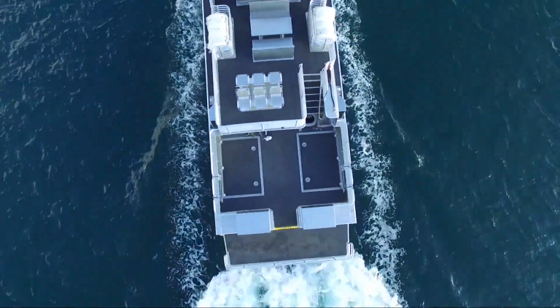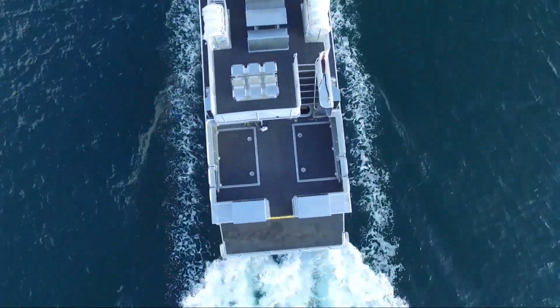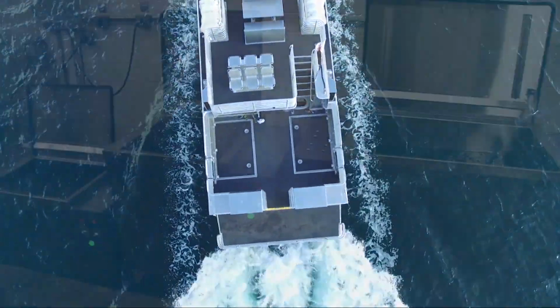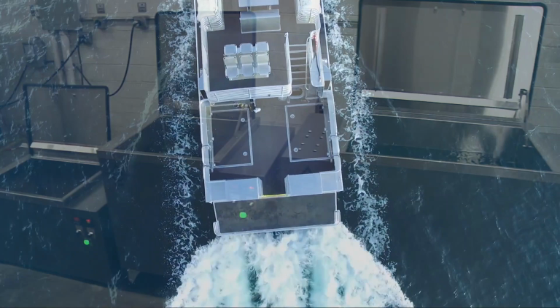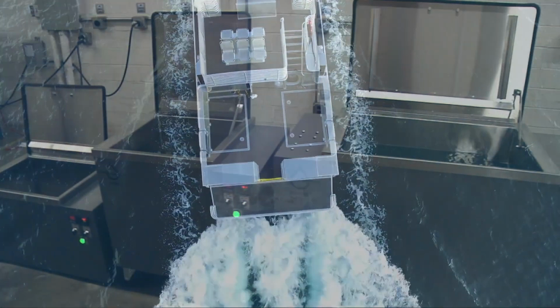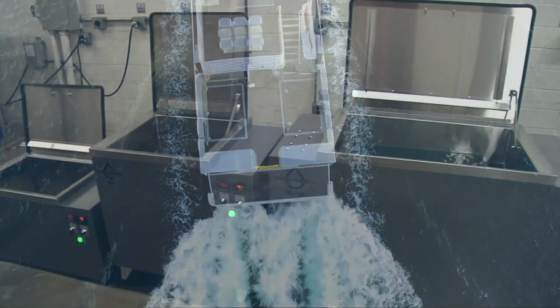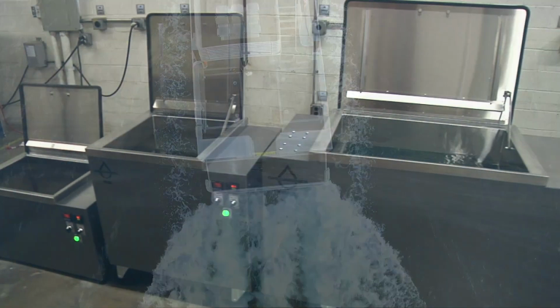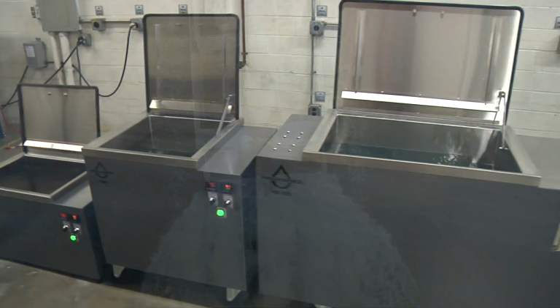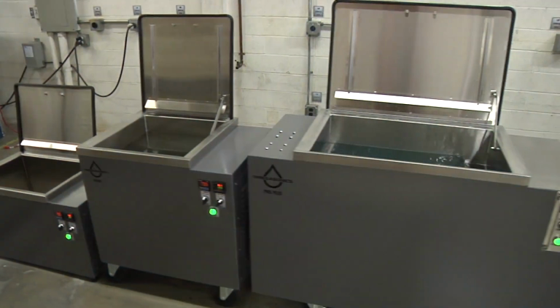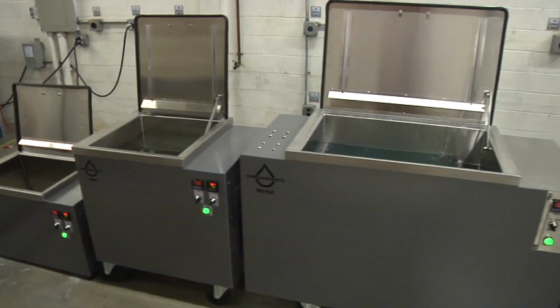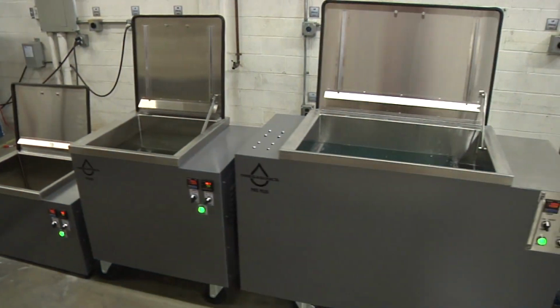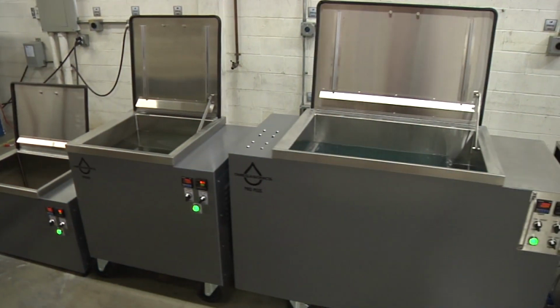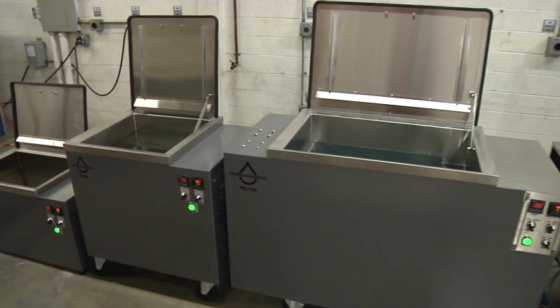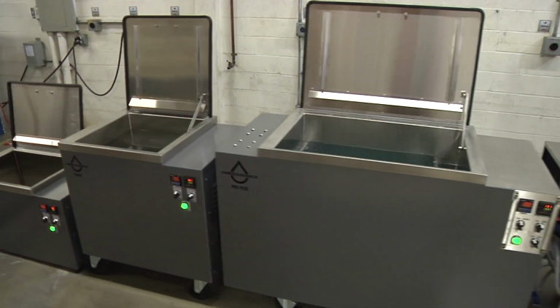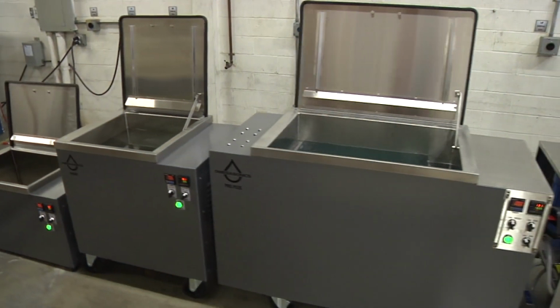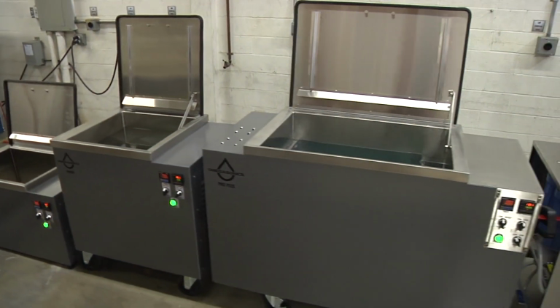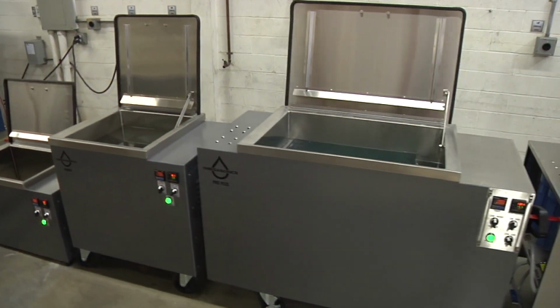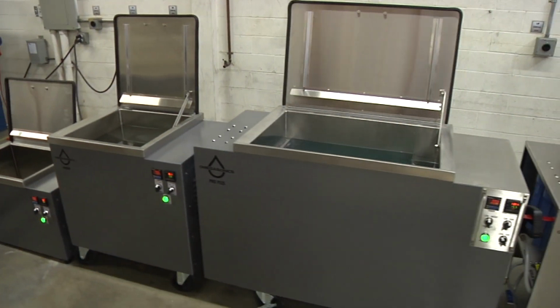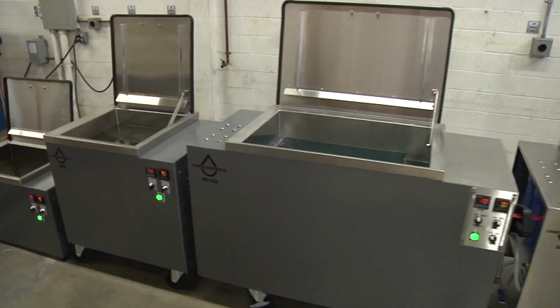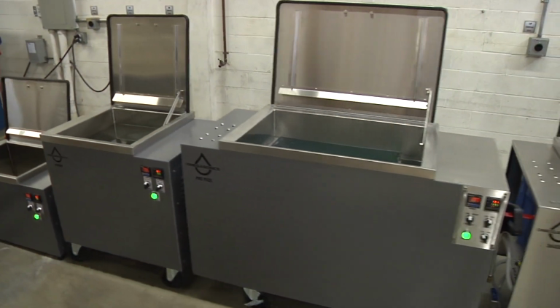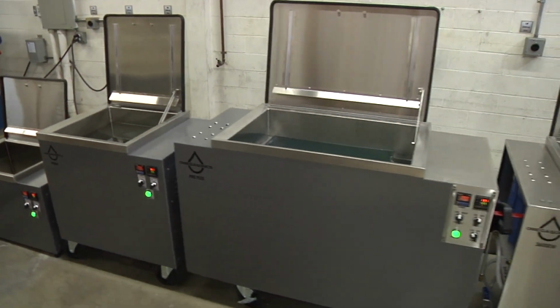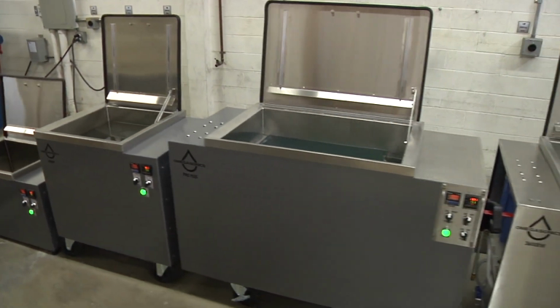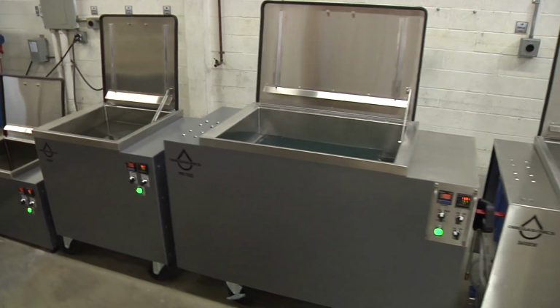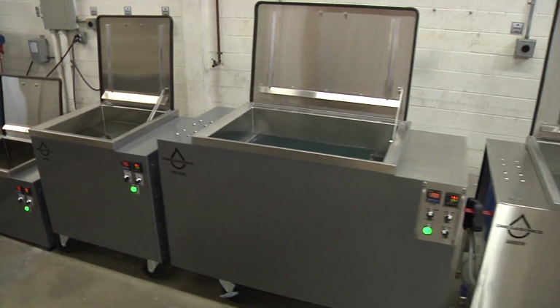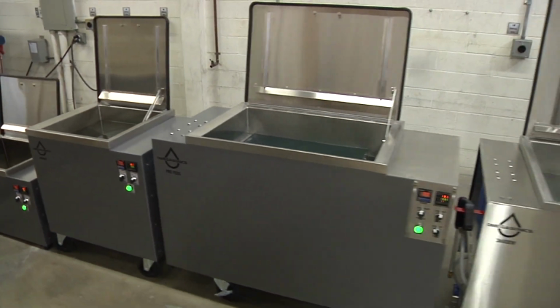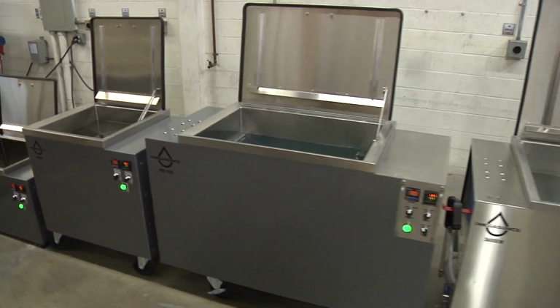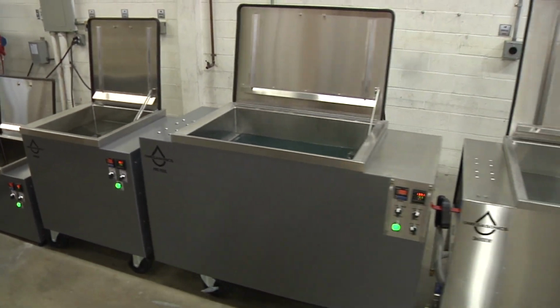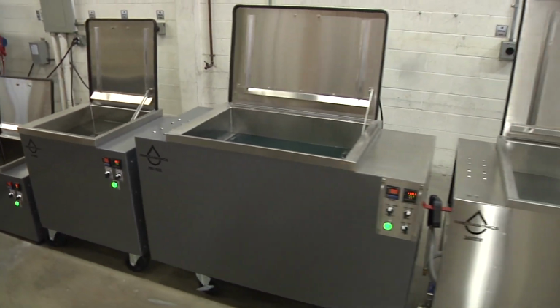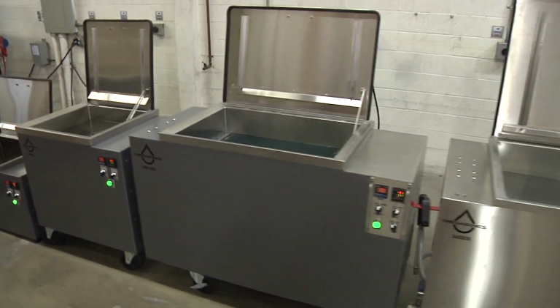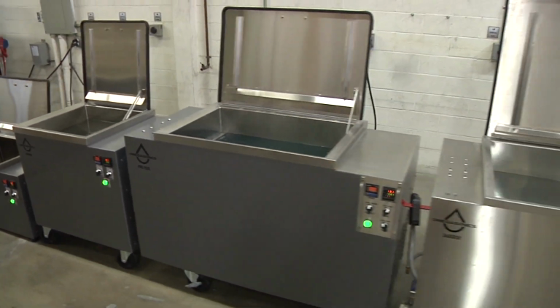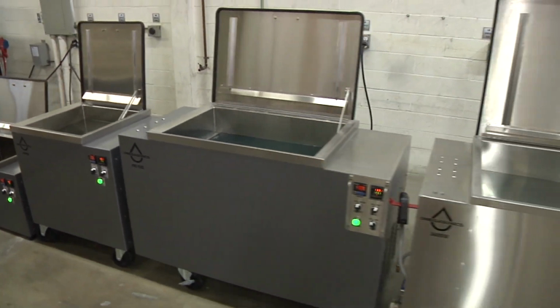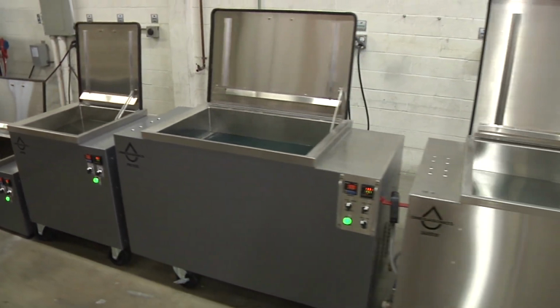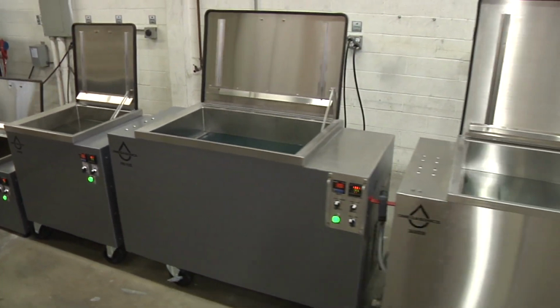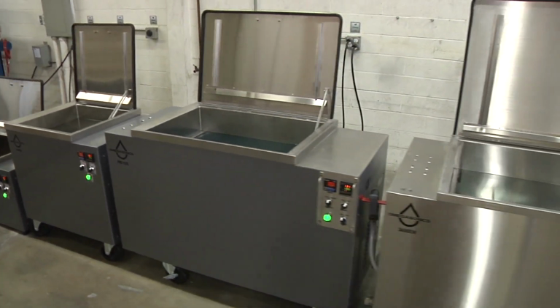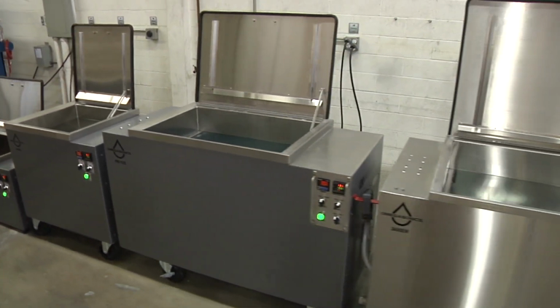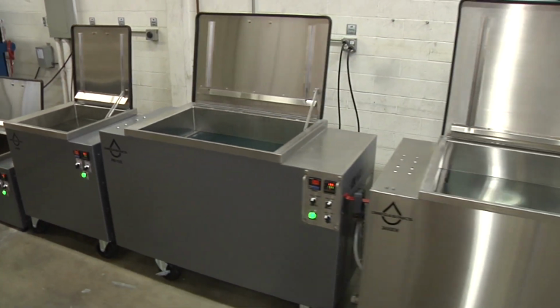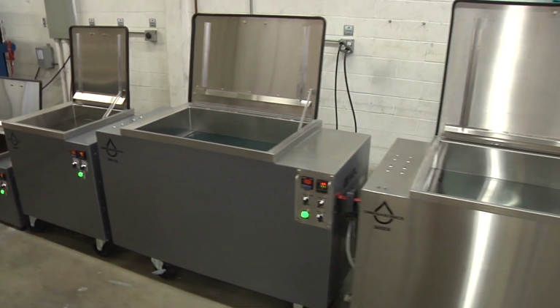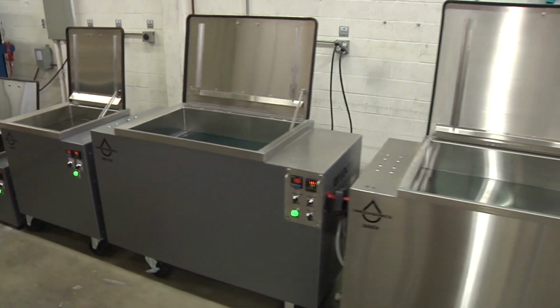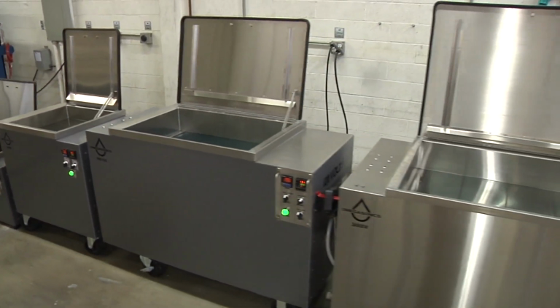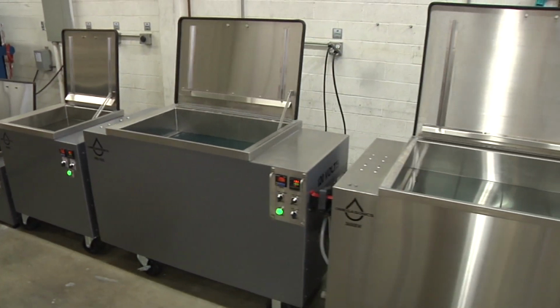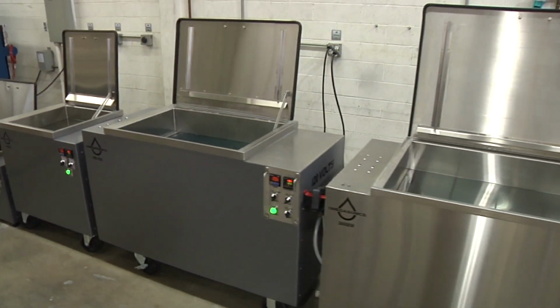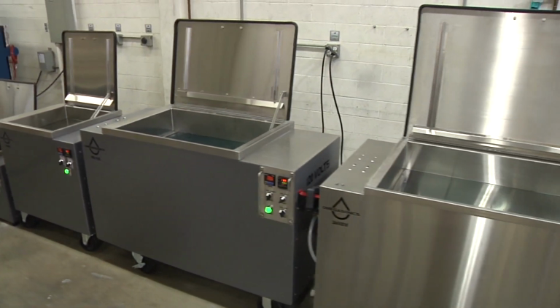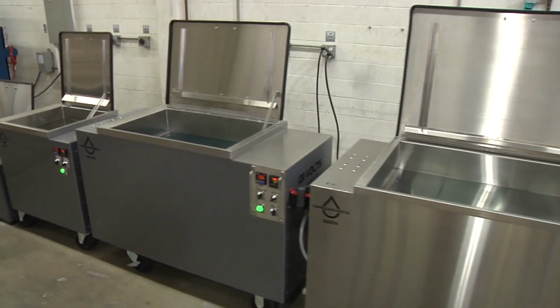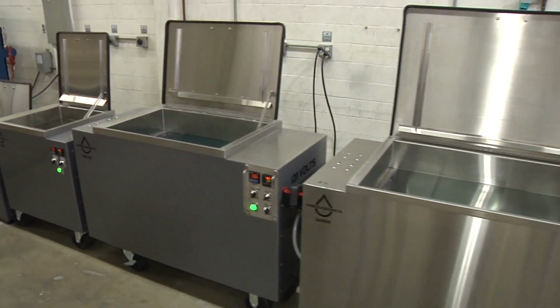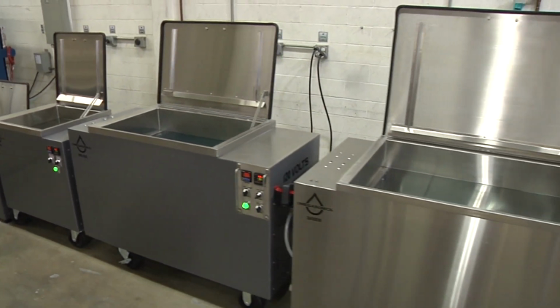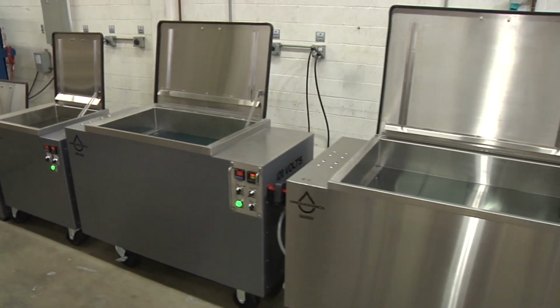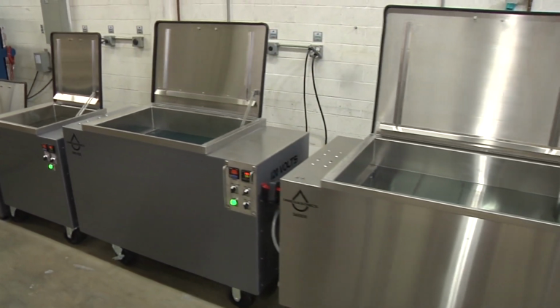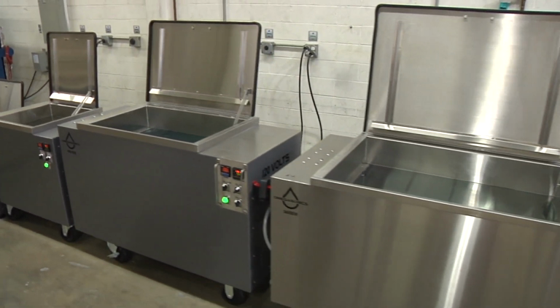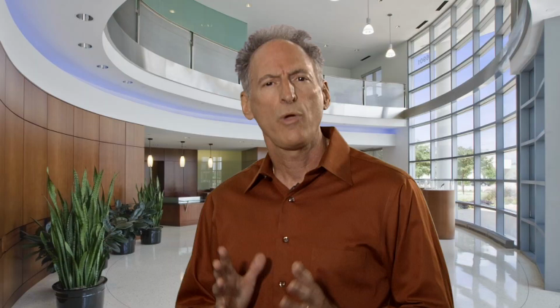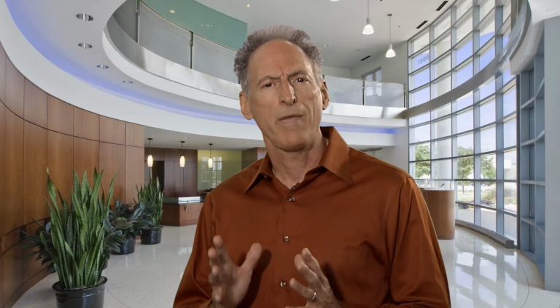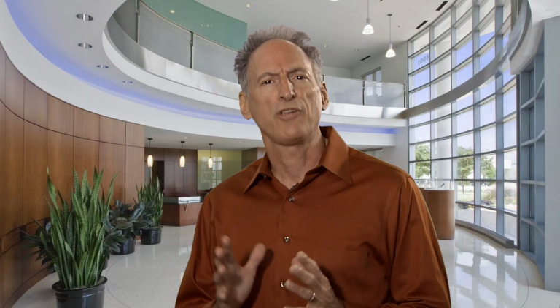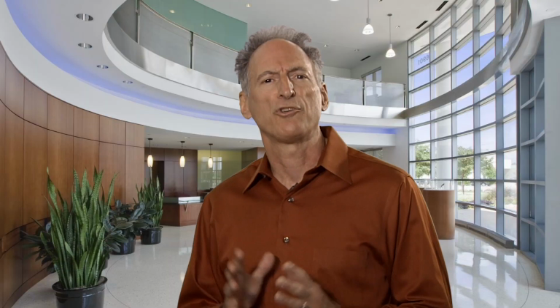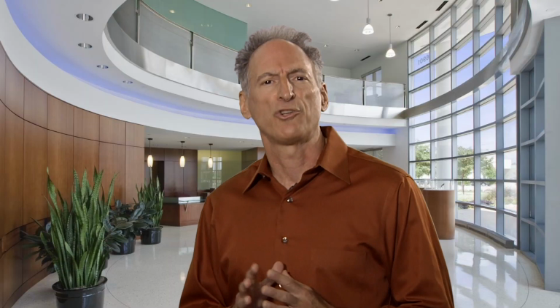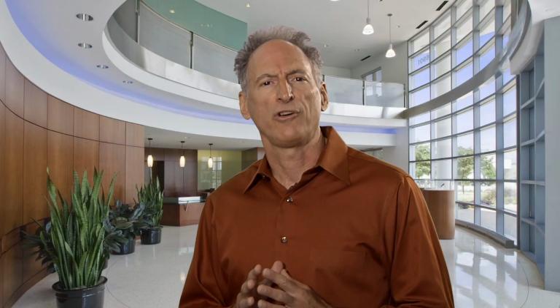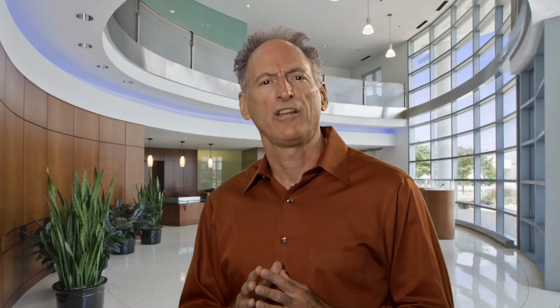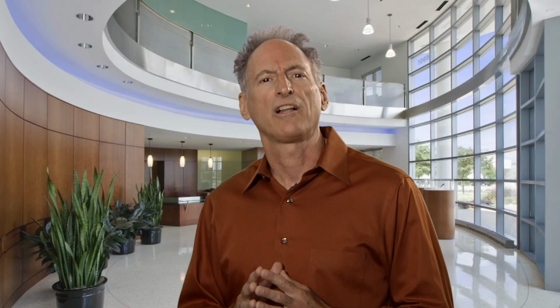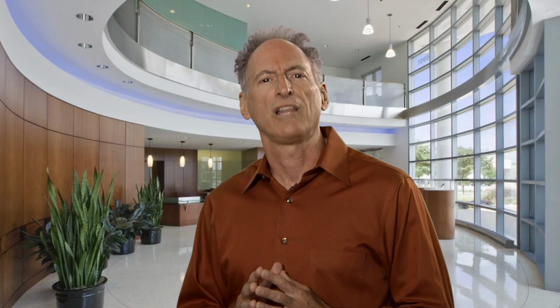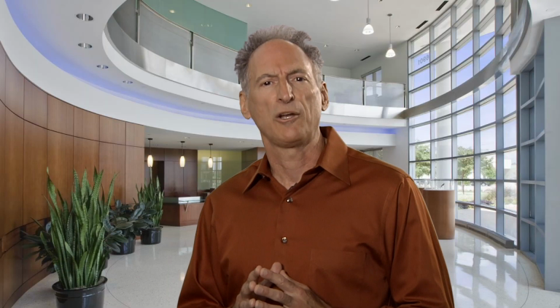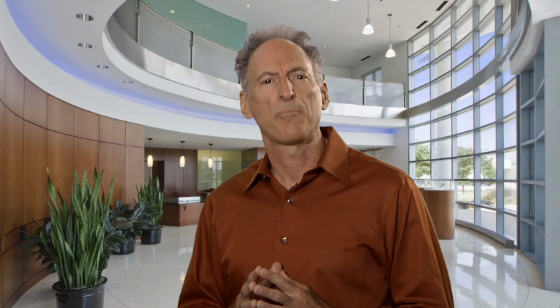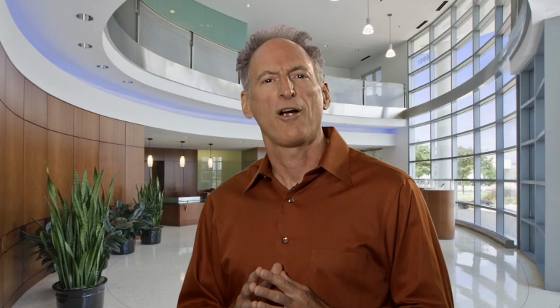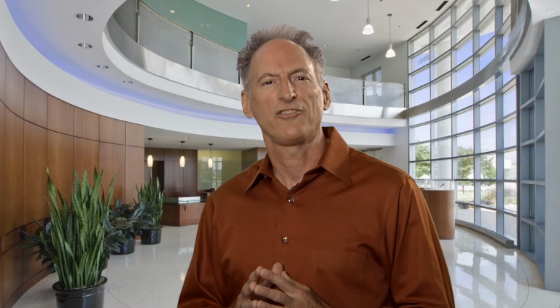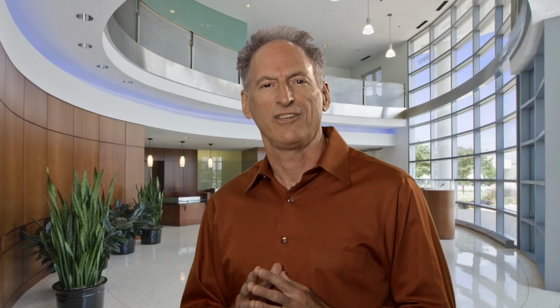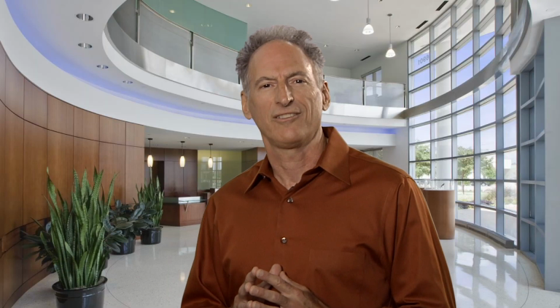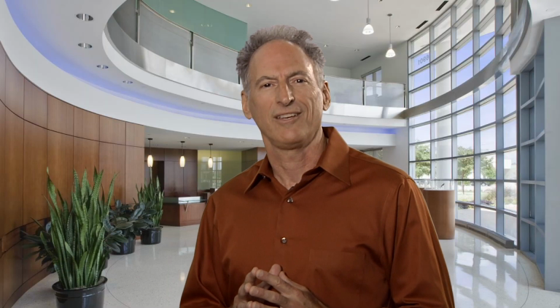Take a look at our lineup of ultrasonic cleaners, all designed for the transportation industry. We make your journey to cleaner parts easy.